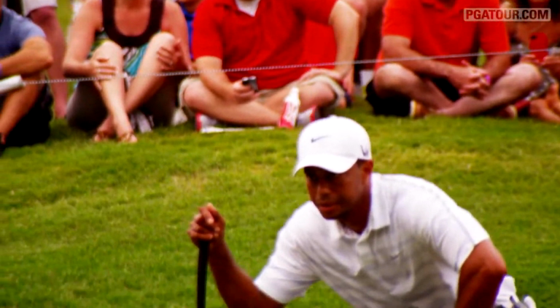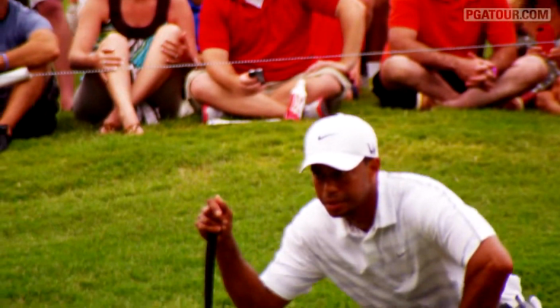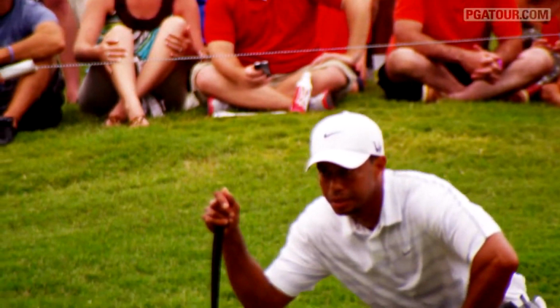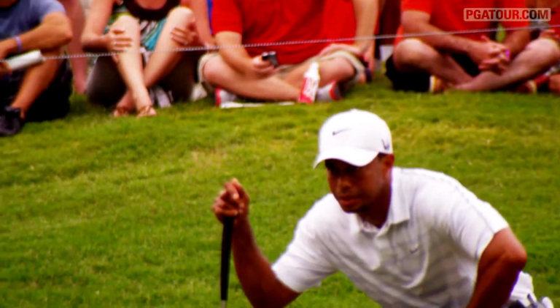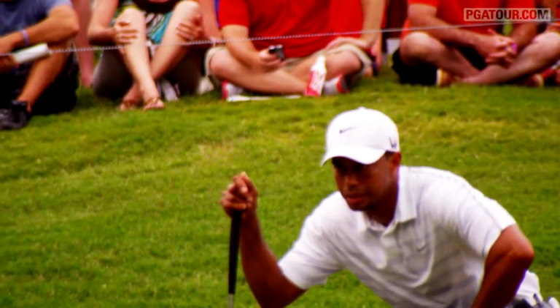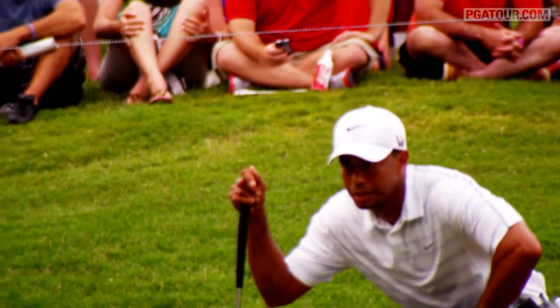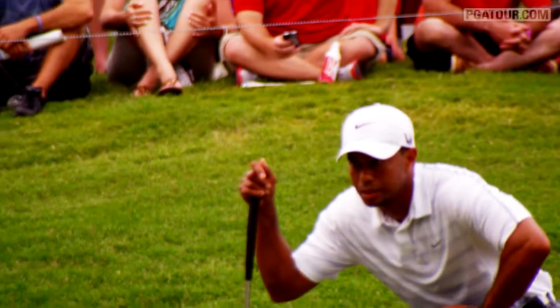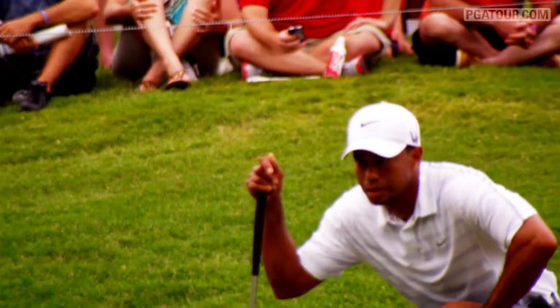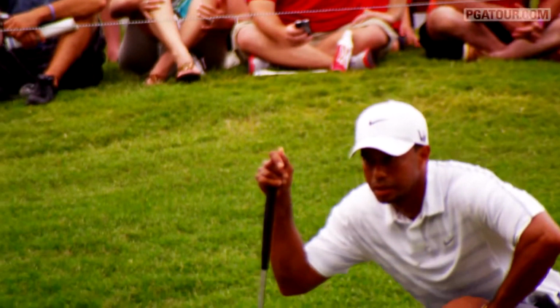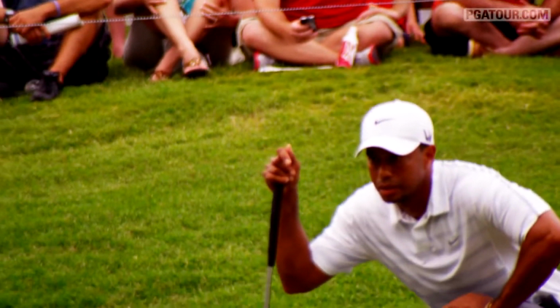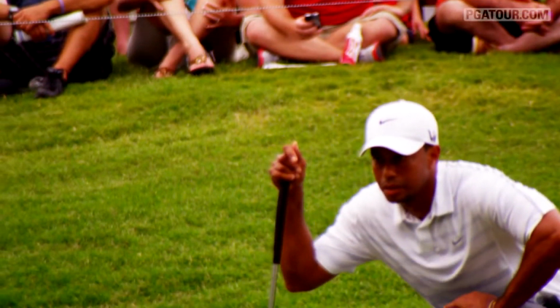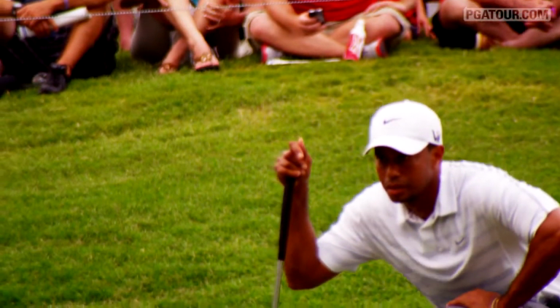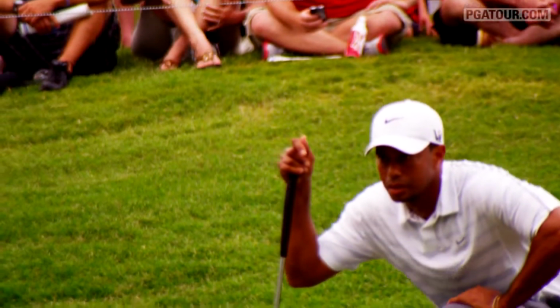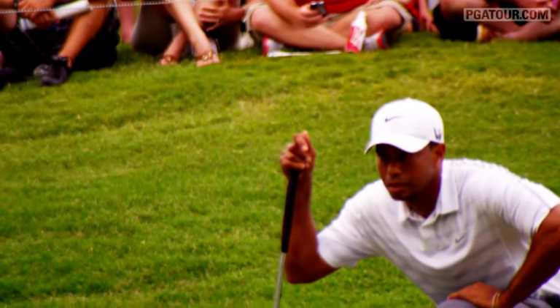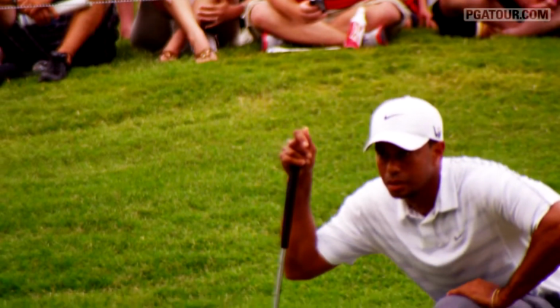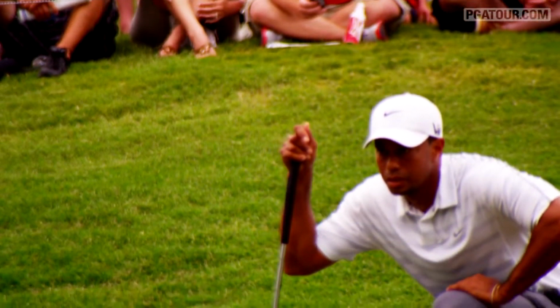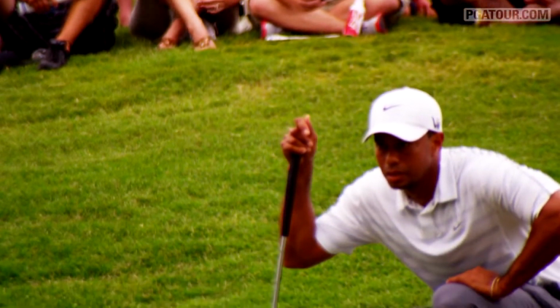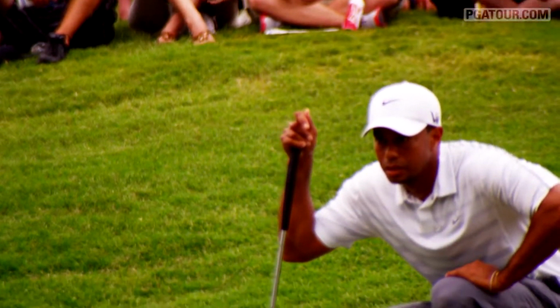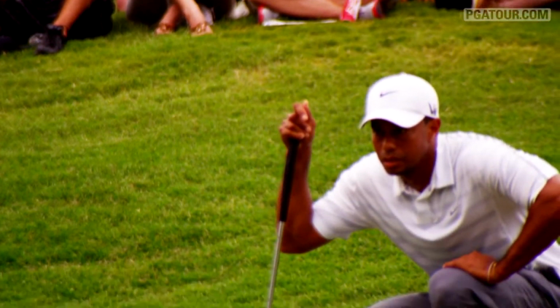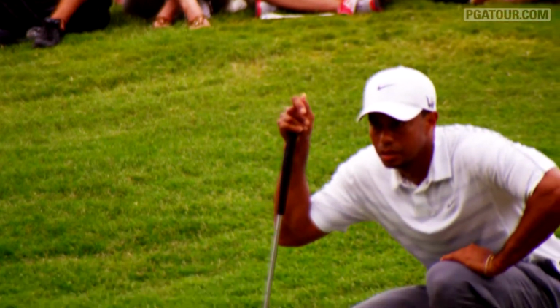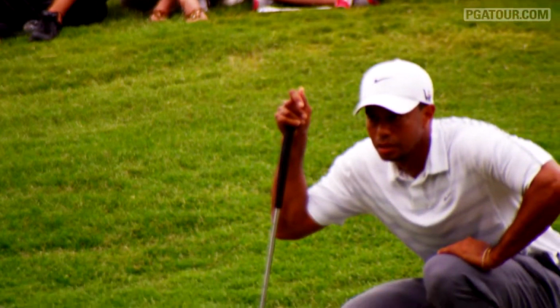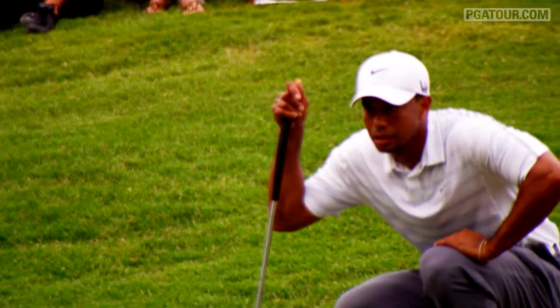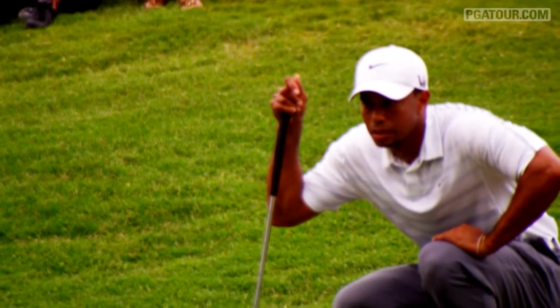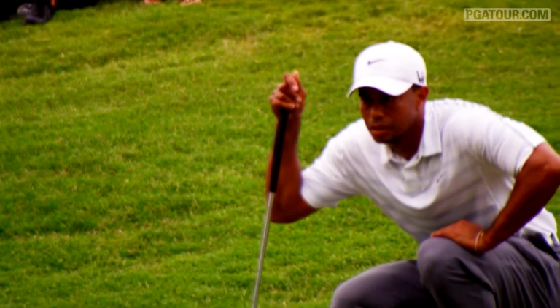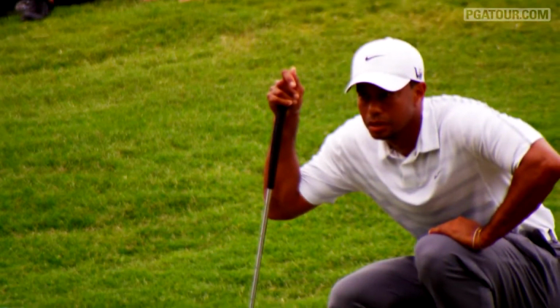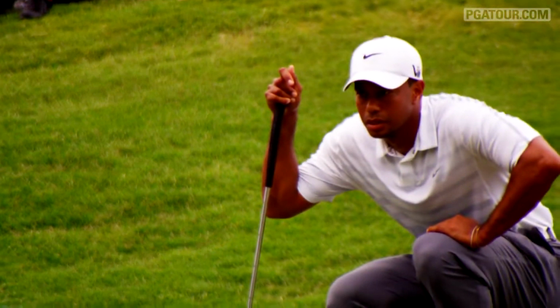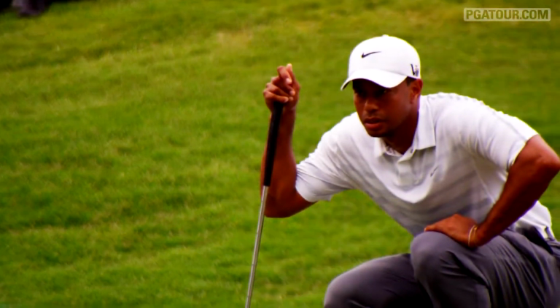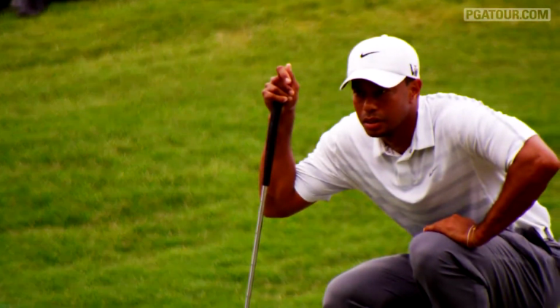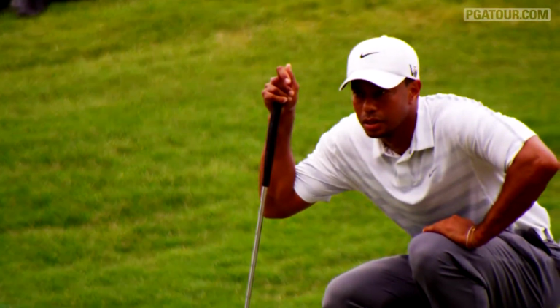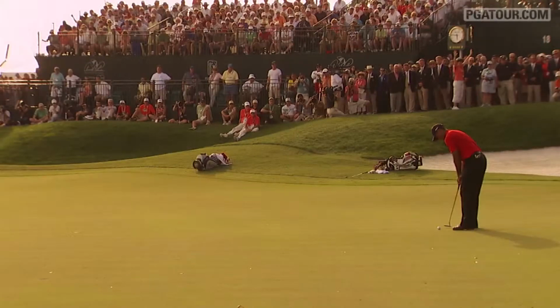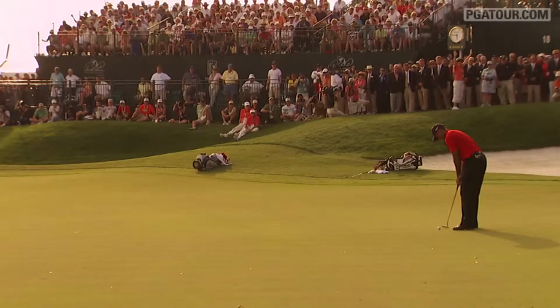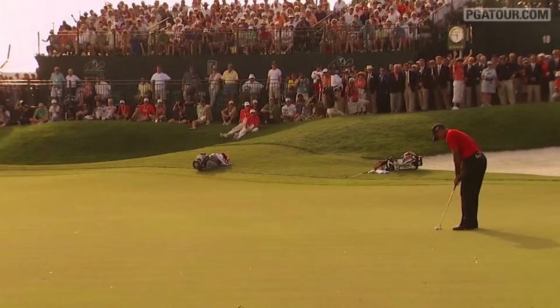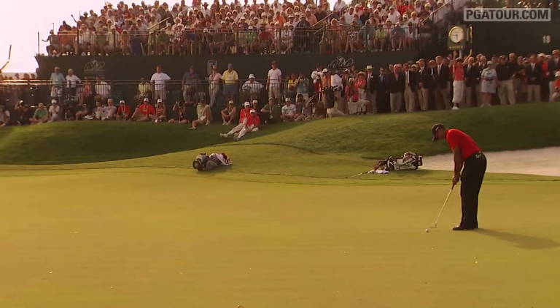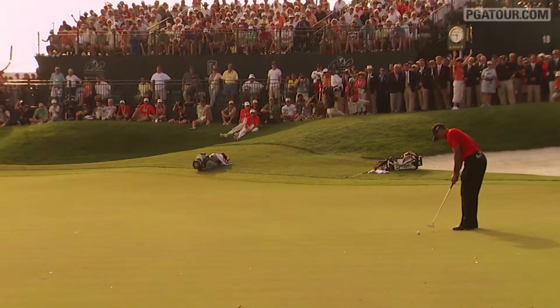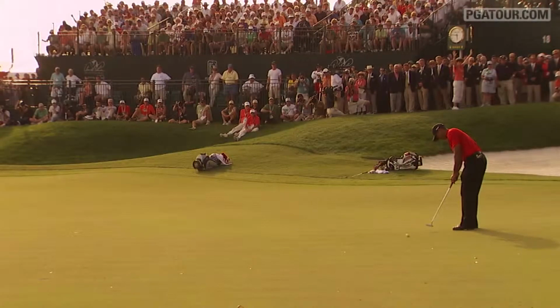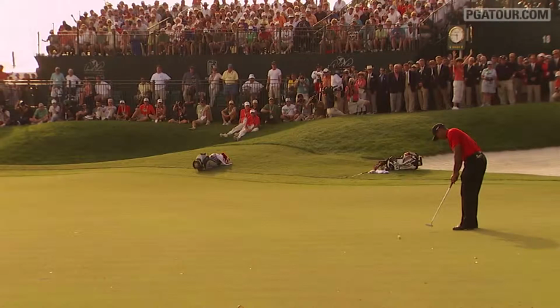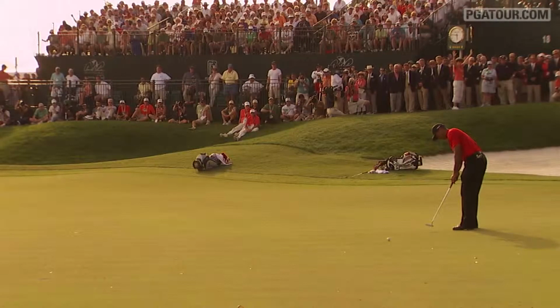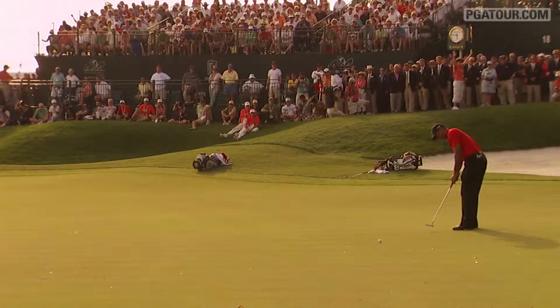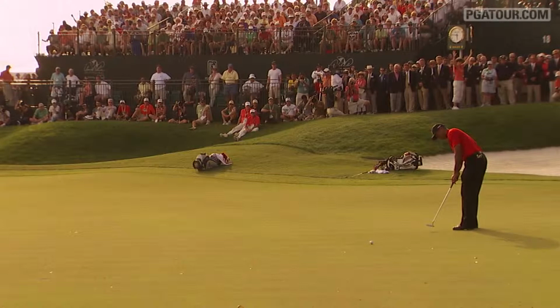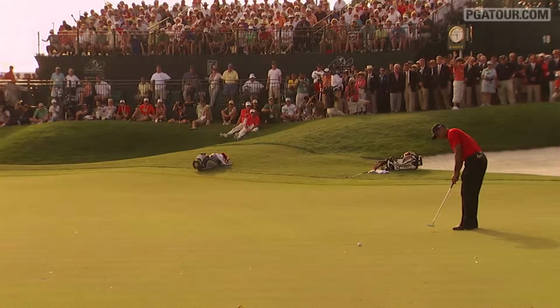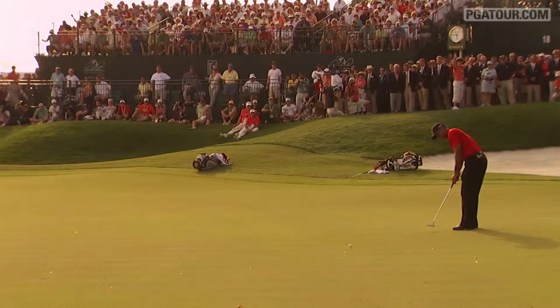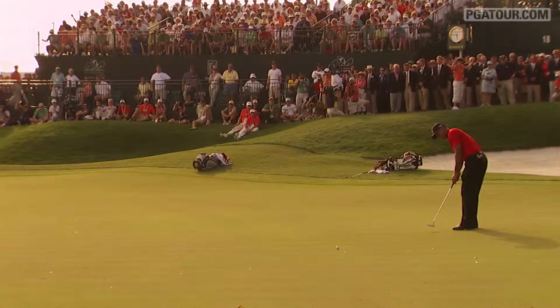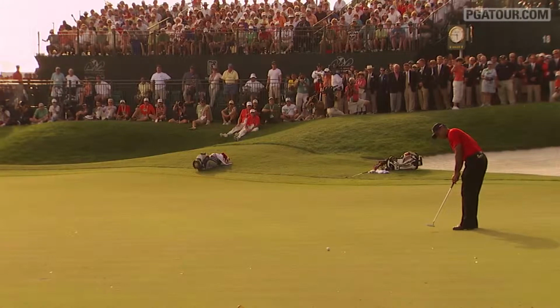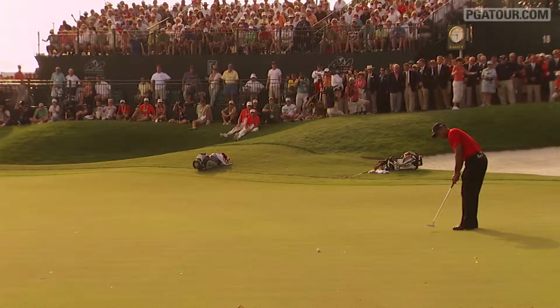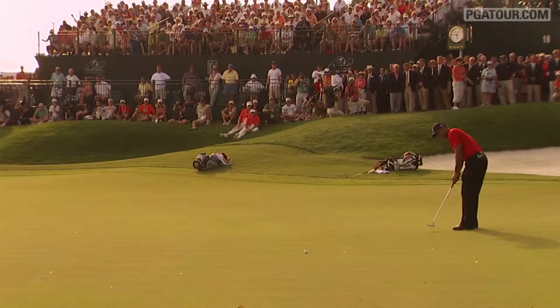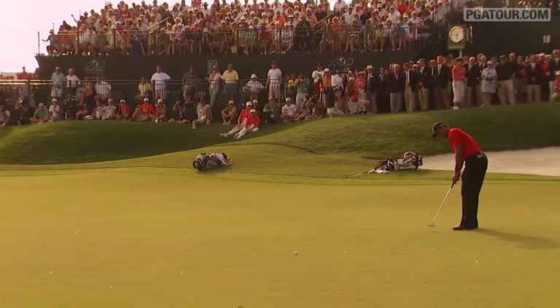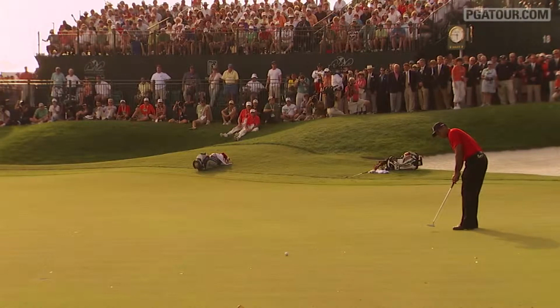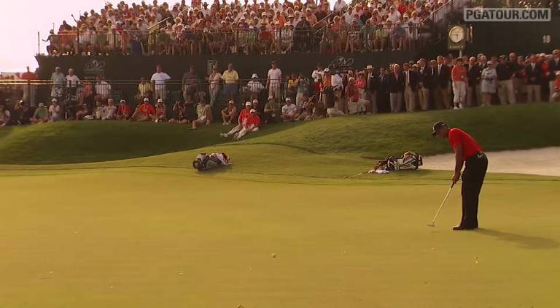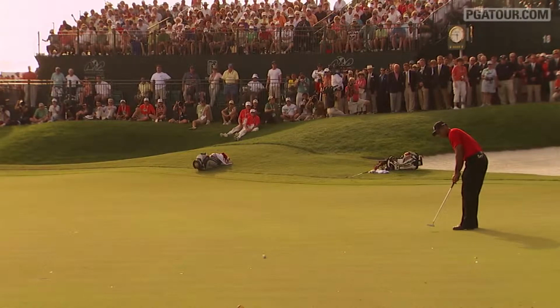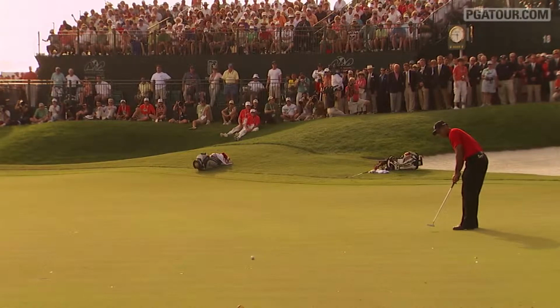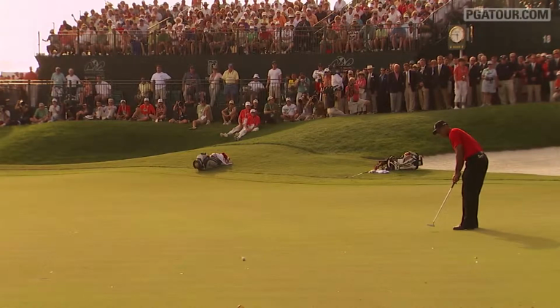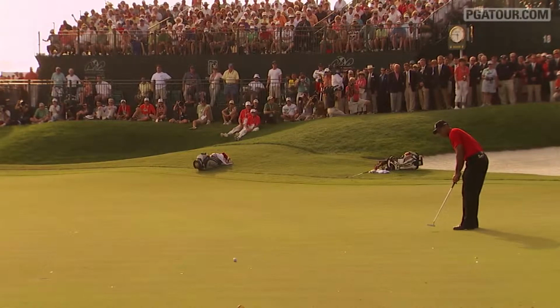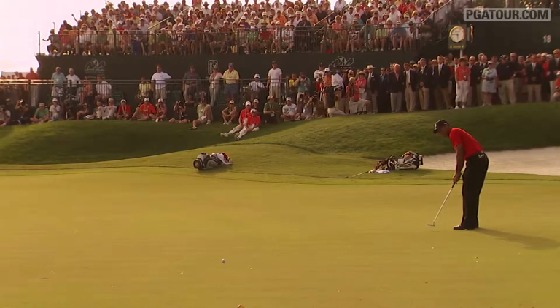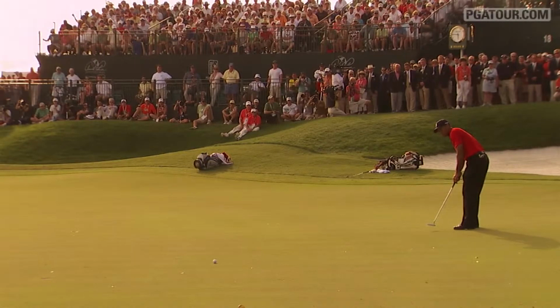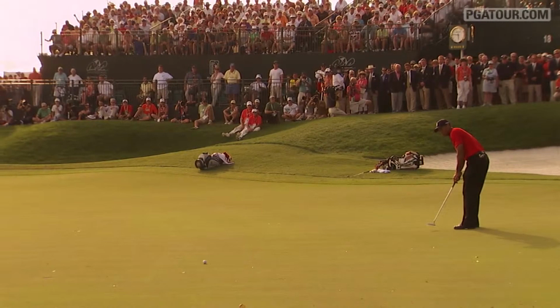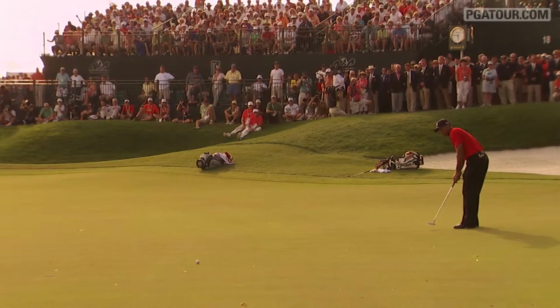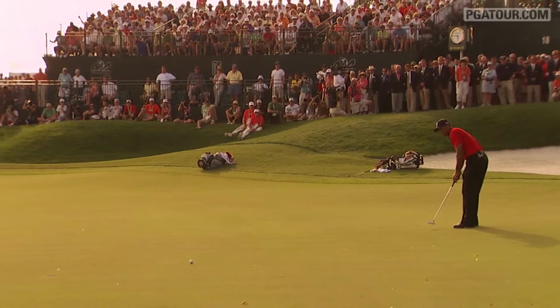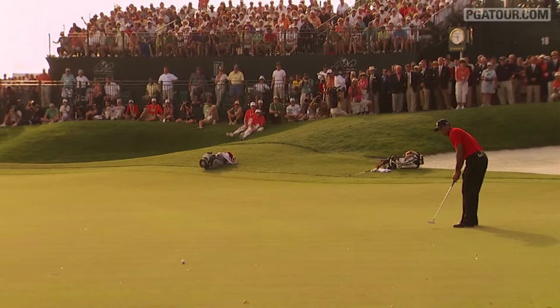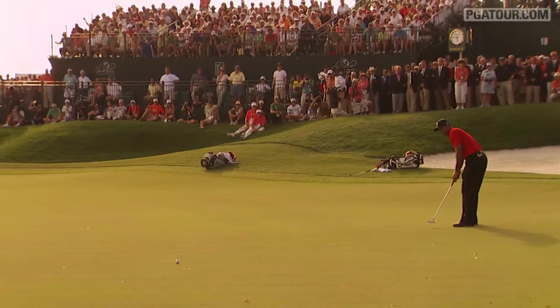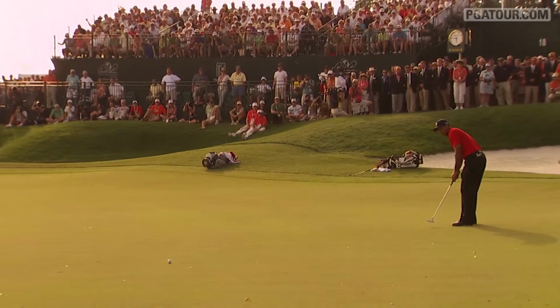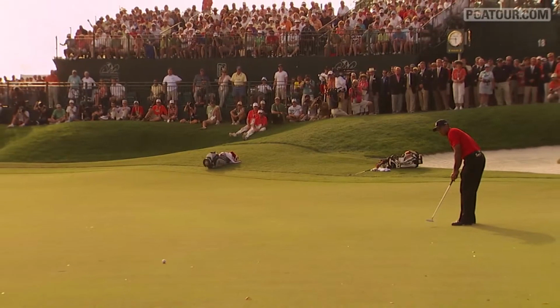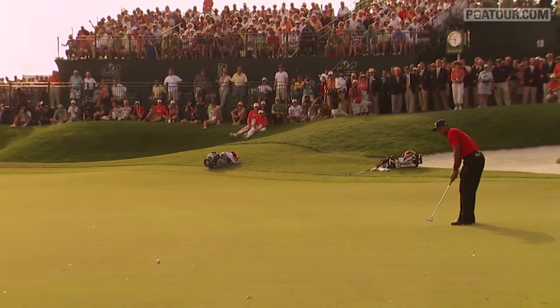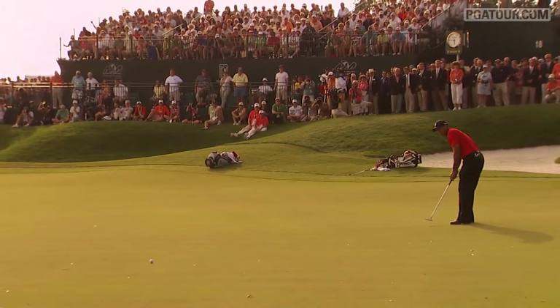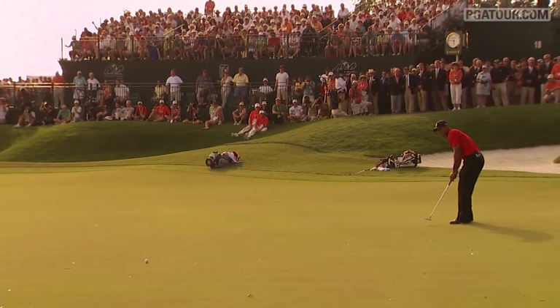Arguably on the greens, there has been no one better. Tiger has used a Nike putter through the years to make countless clutch putts.